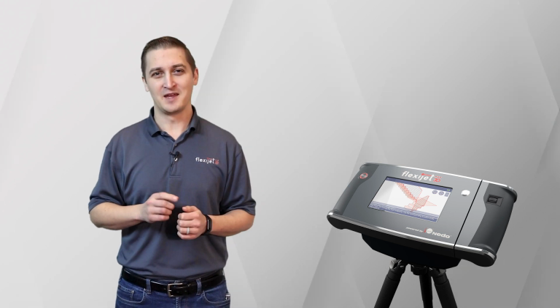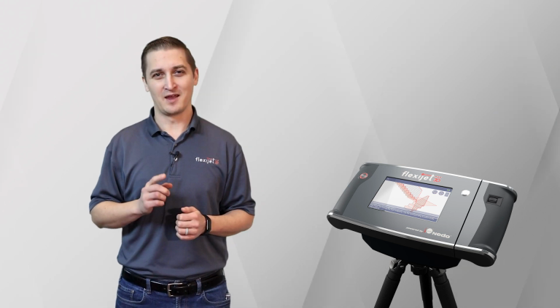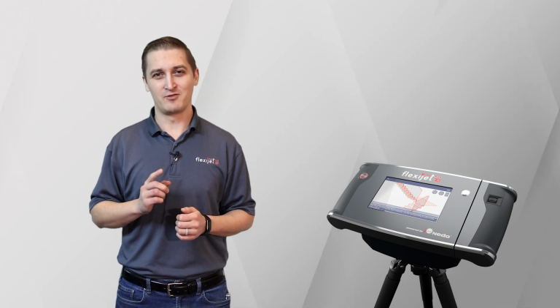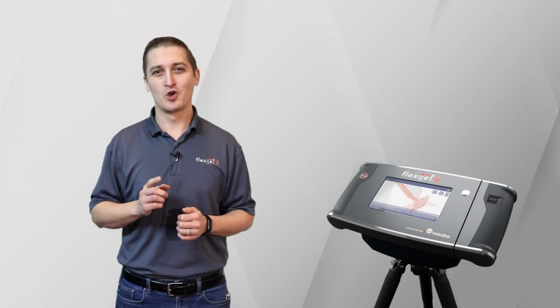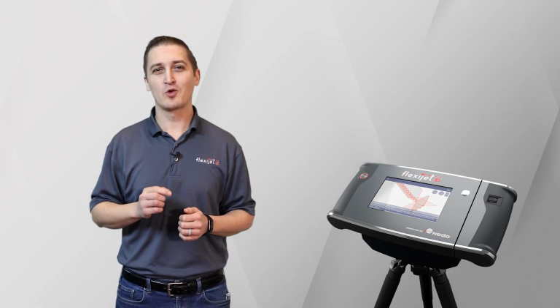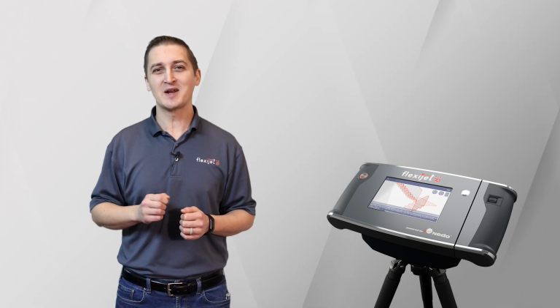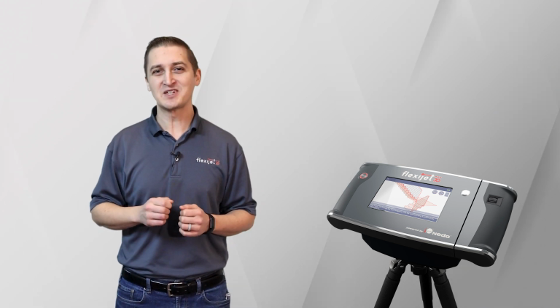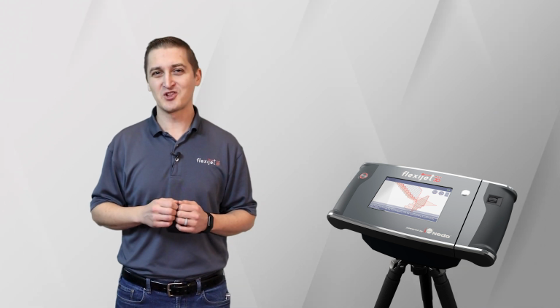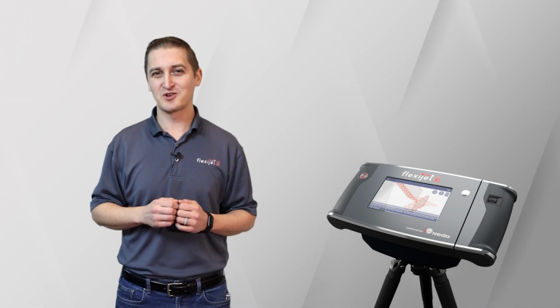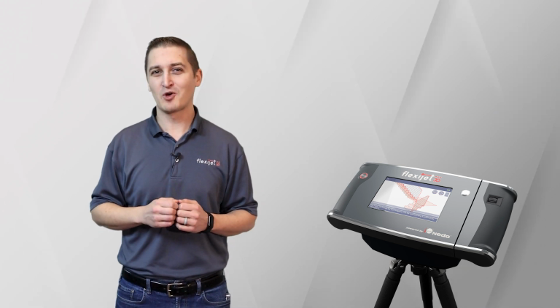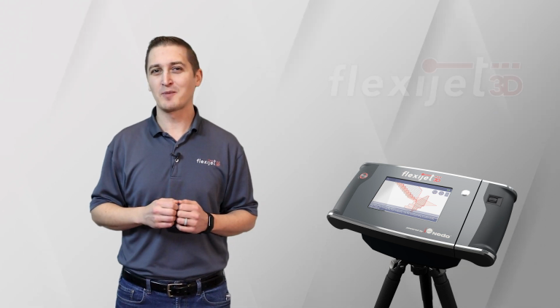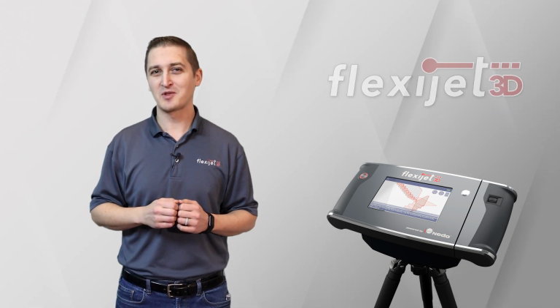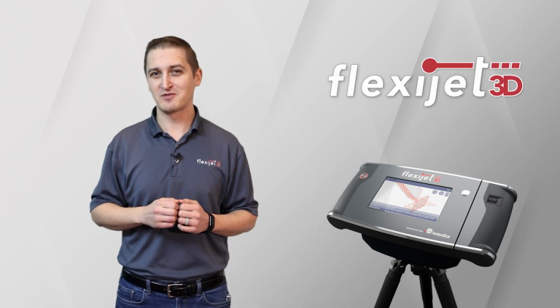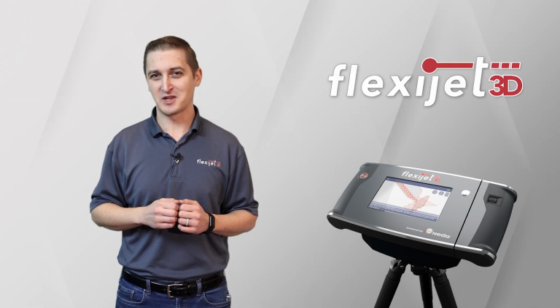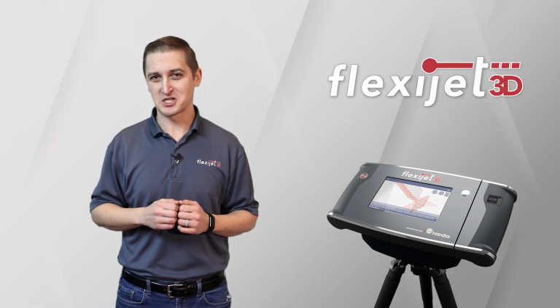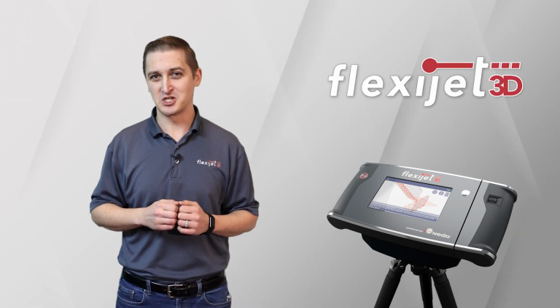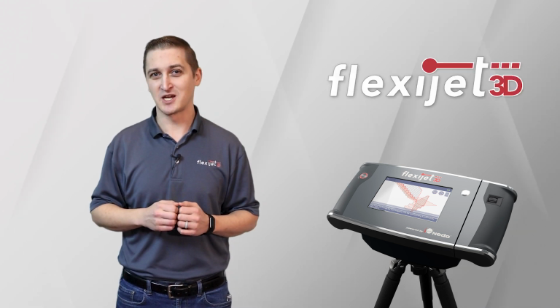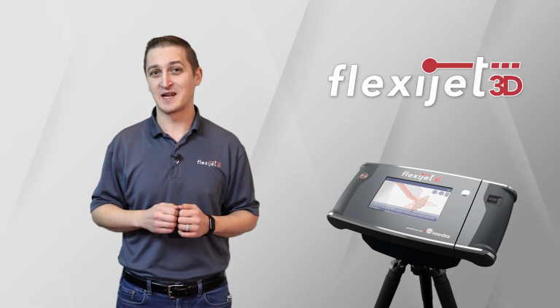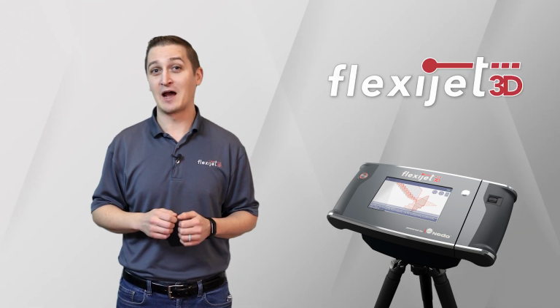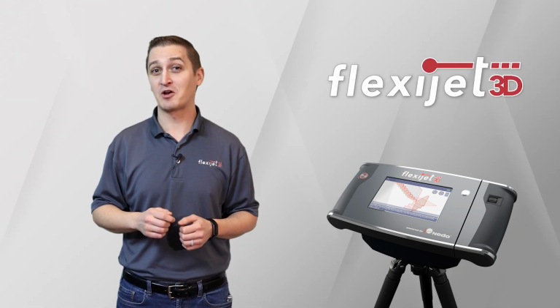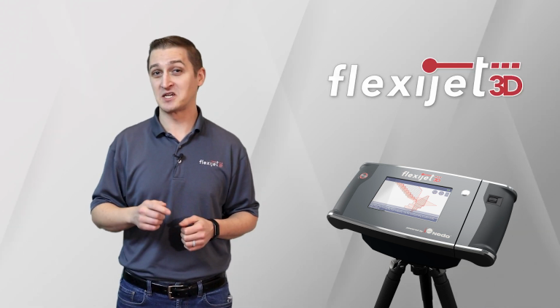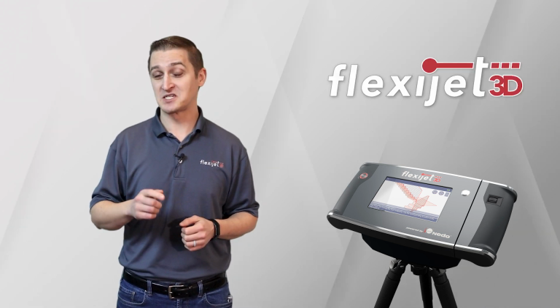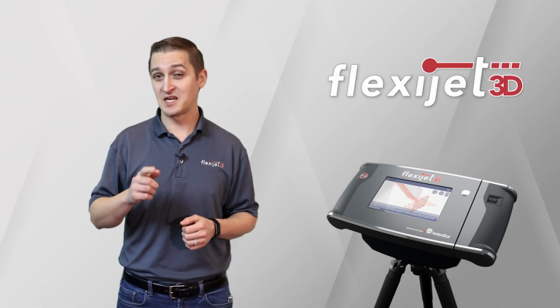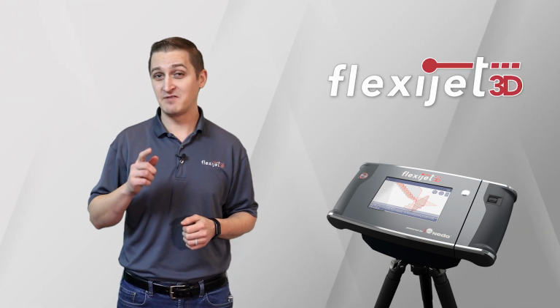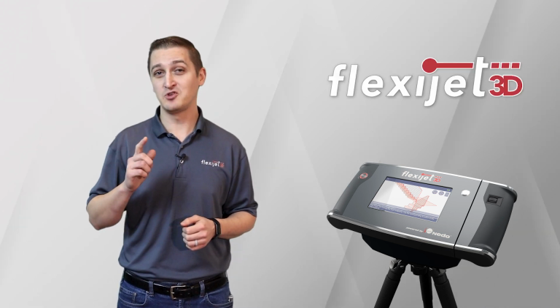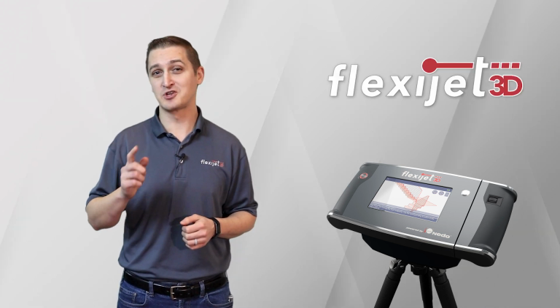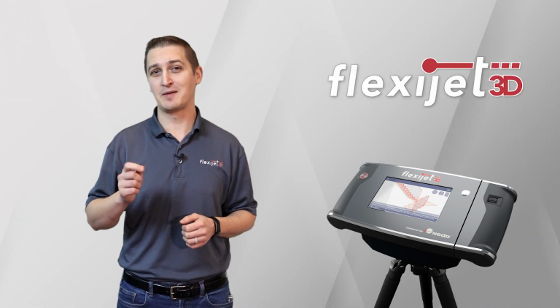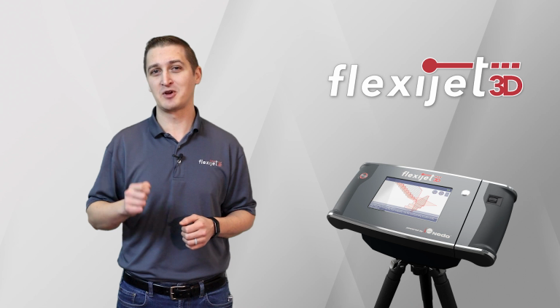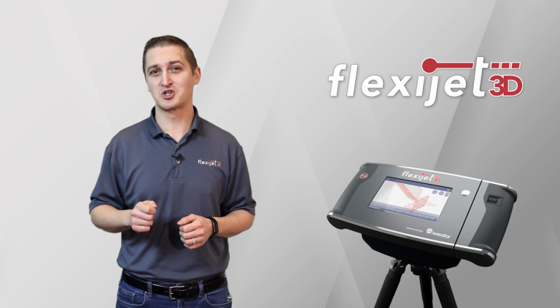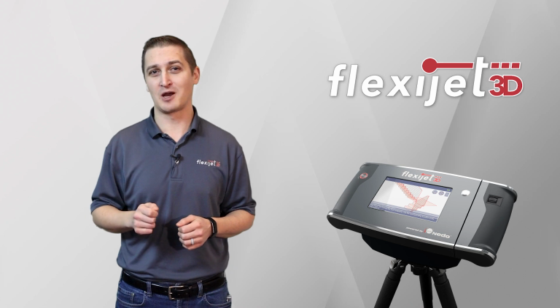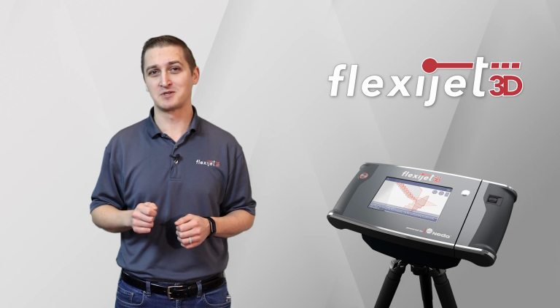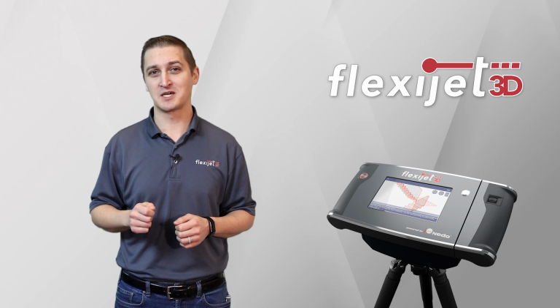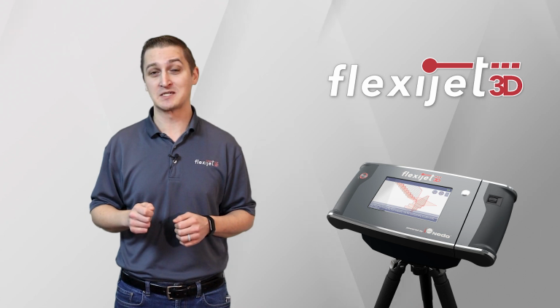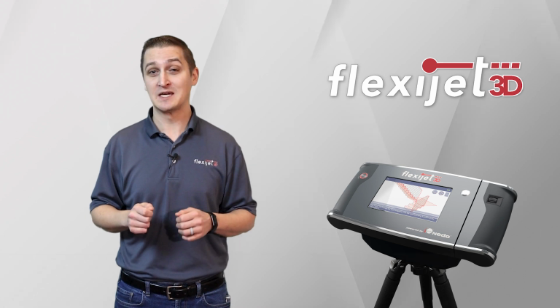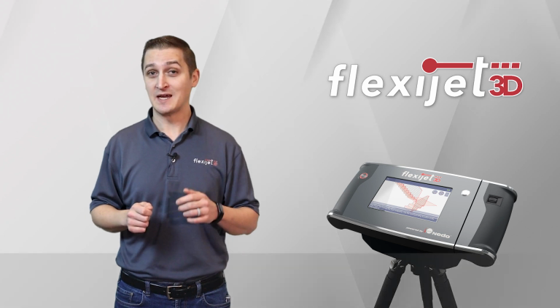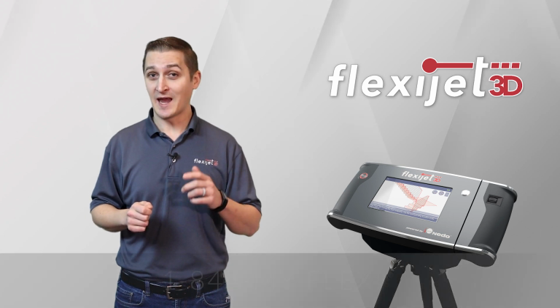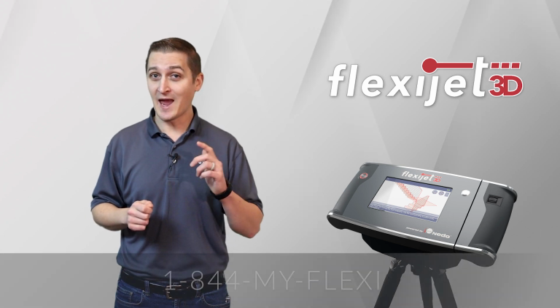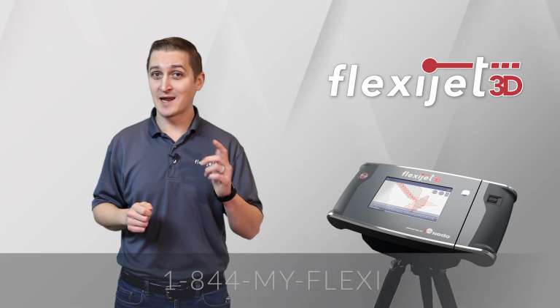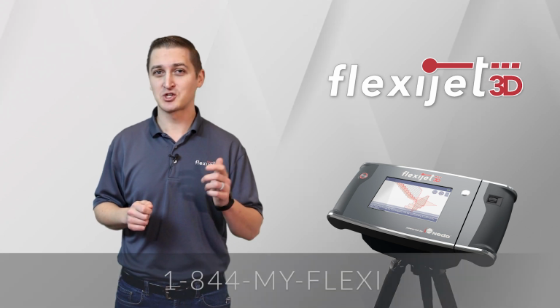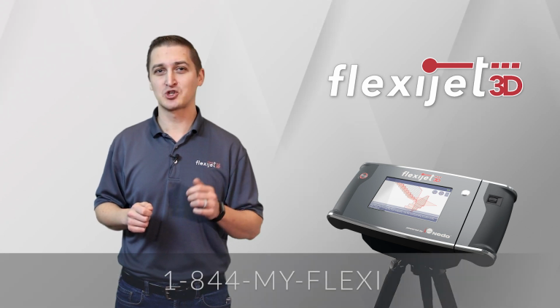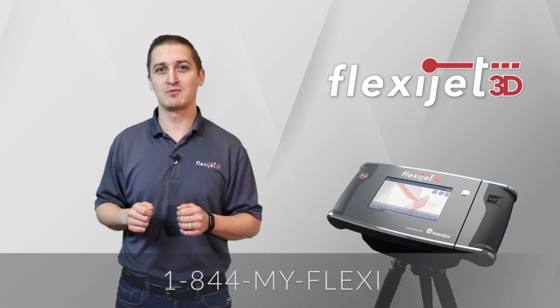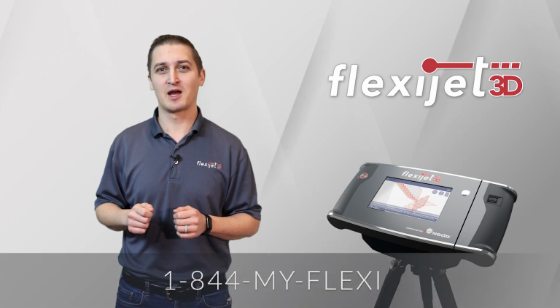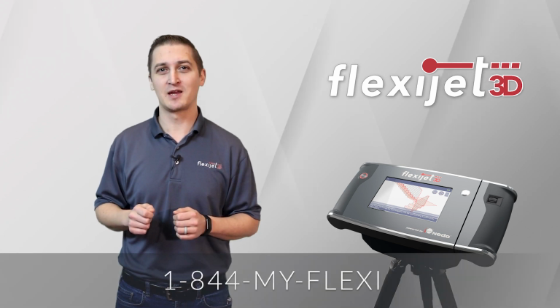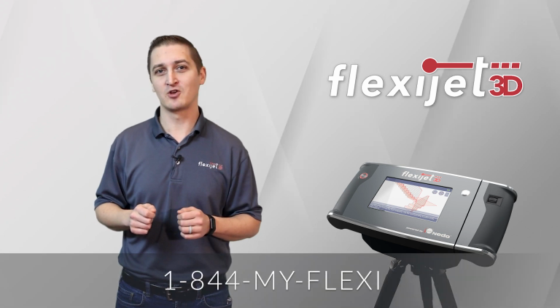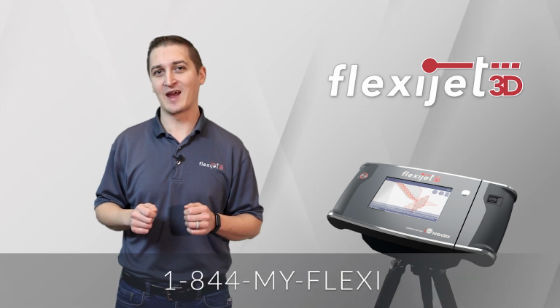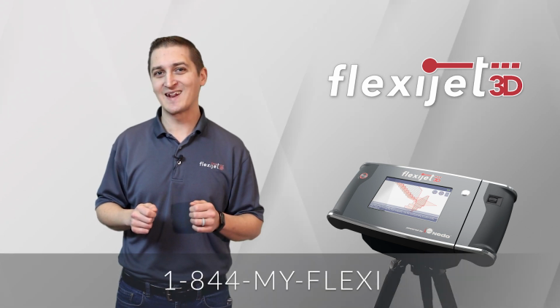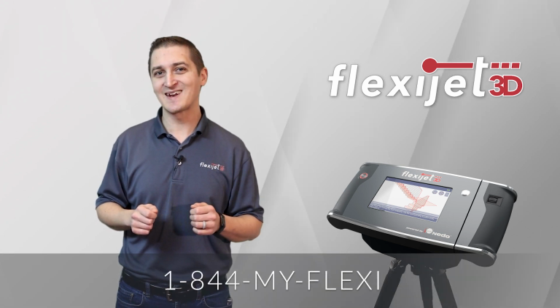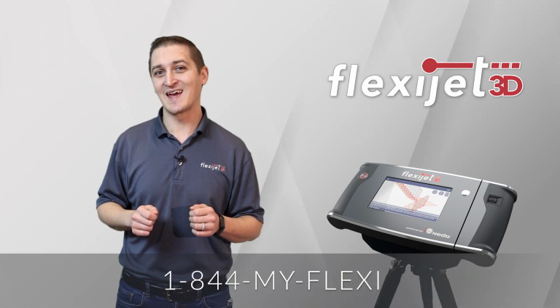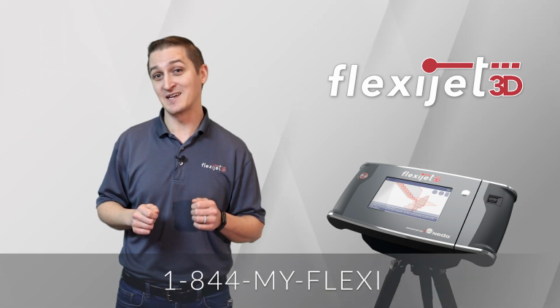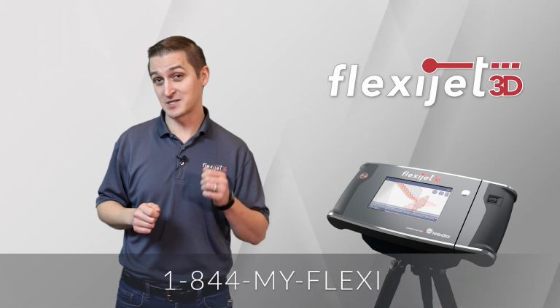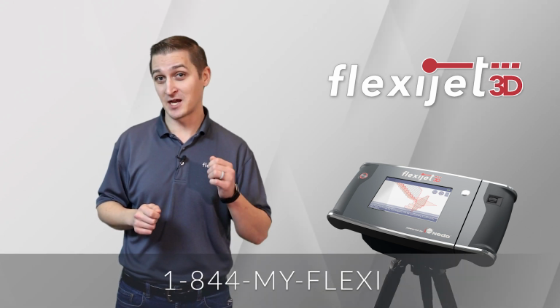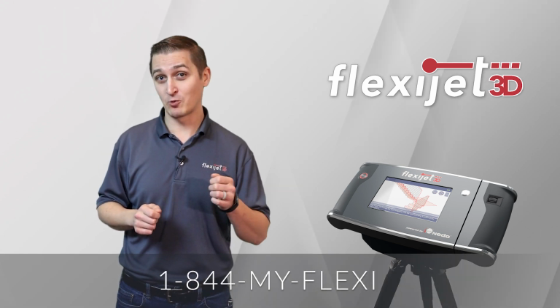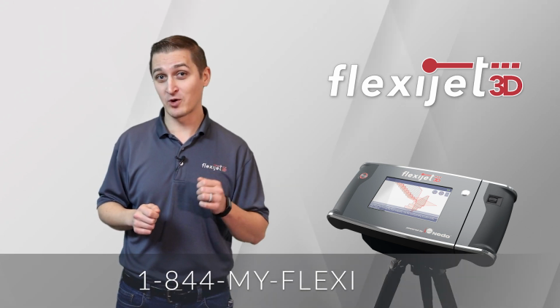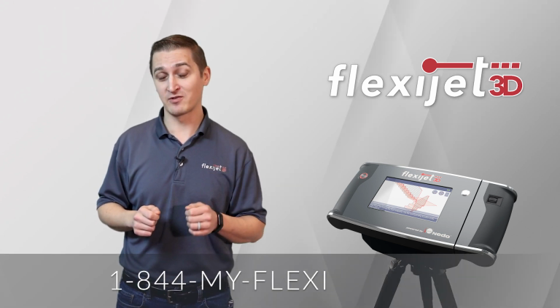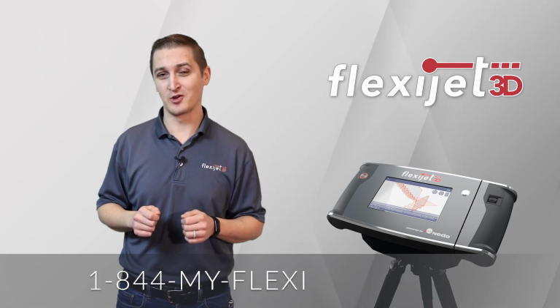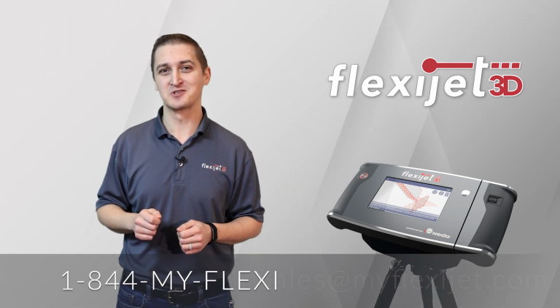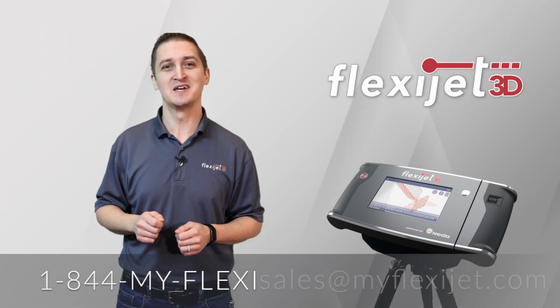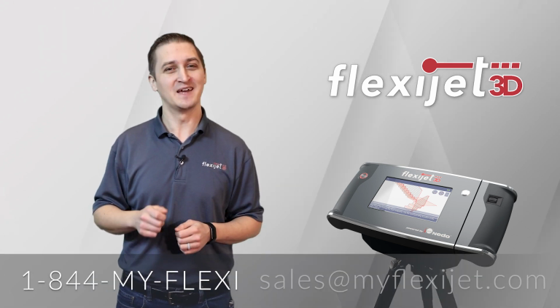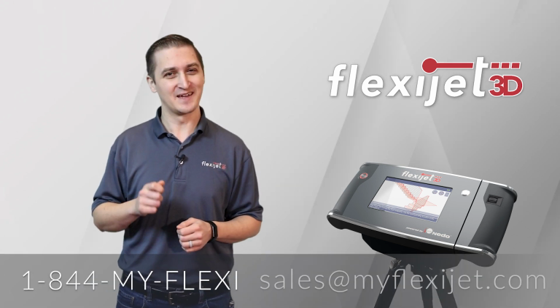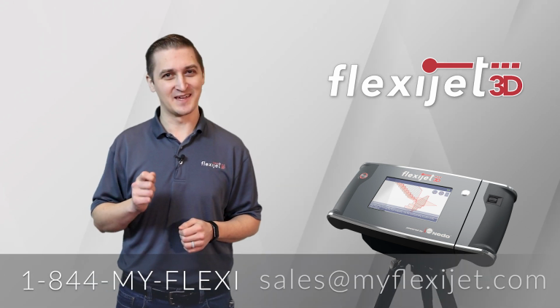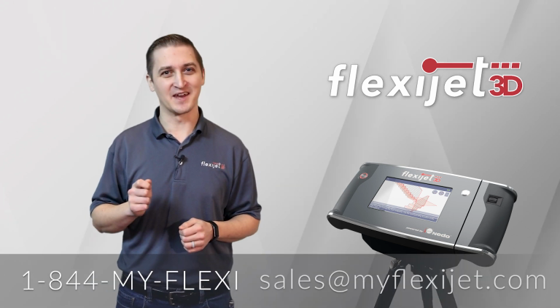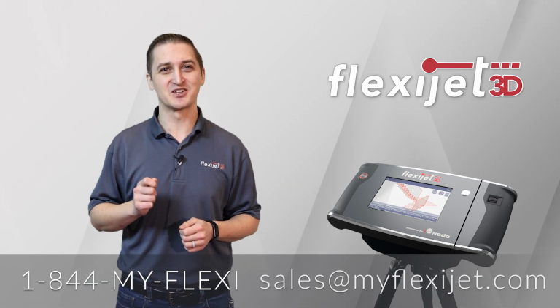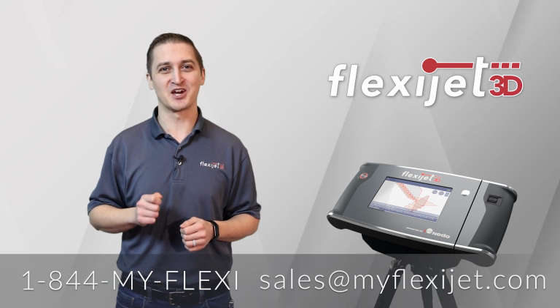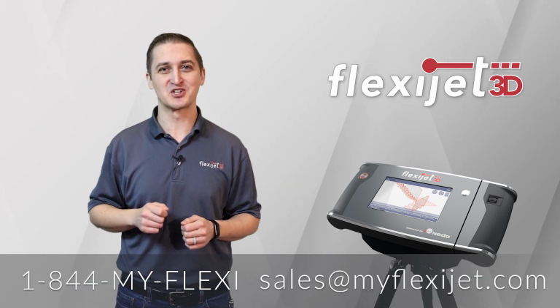If you're ready to learn more about FlexiJet and how it can save you time on job sites and streamline your edit and design workflows, get in touch.